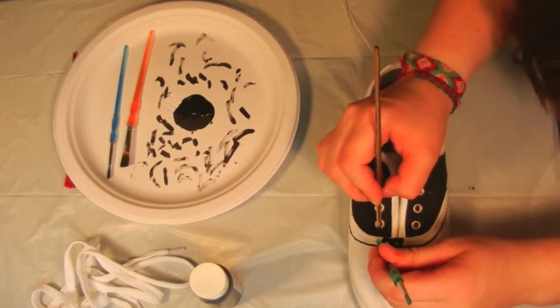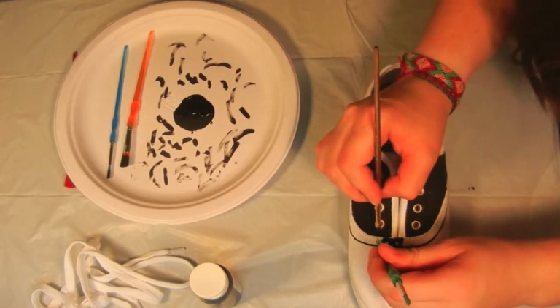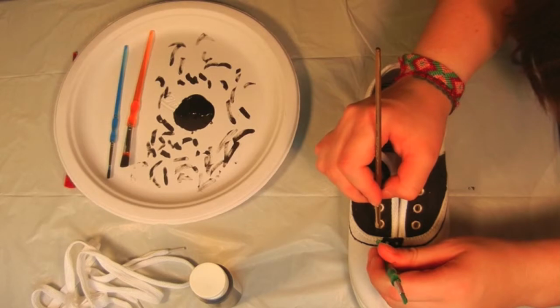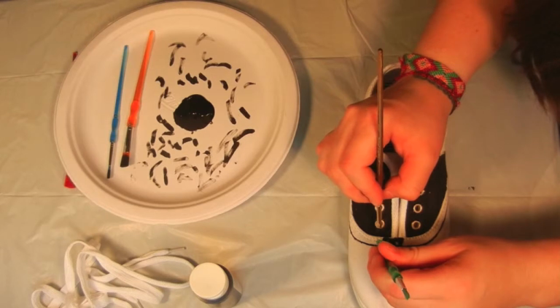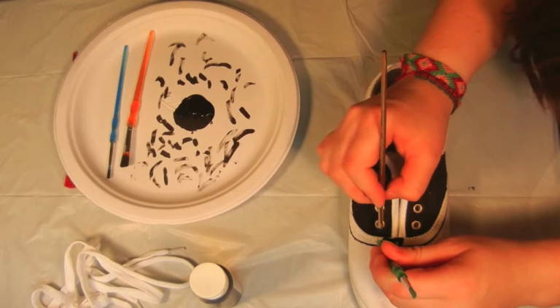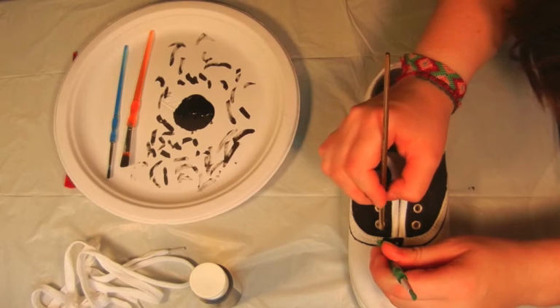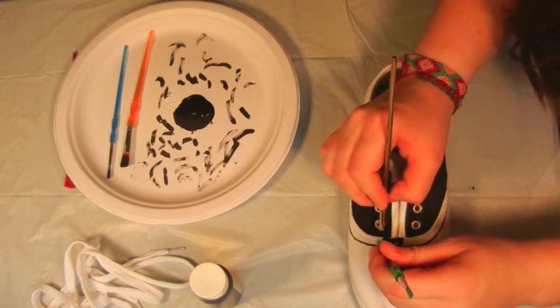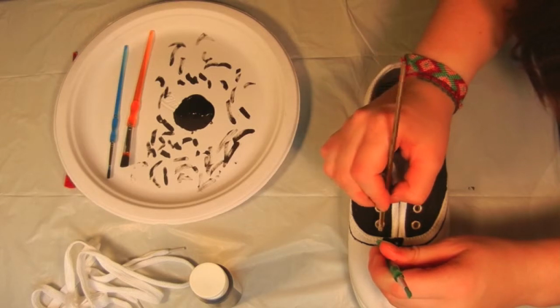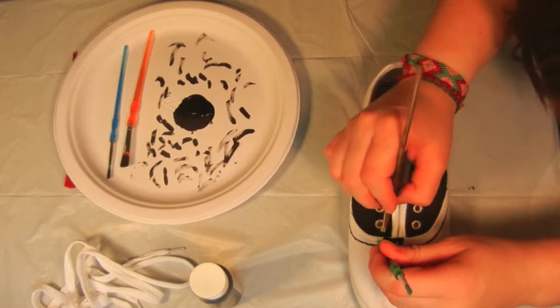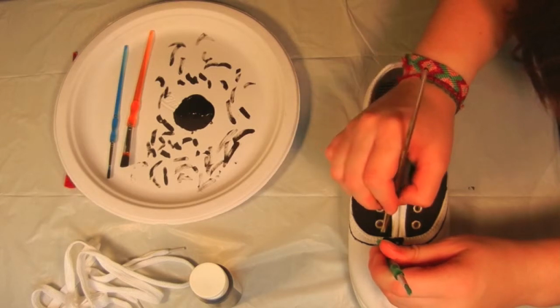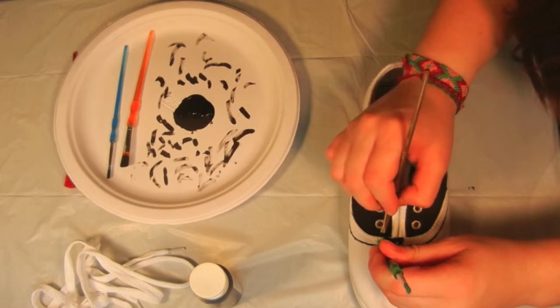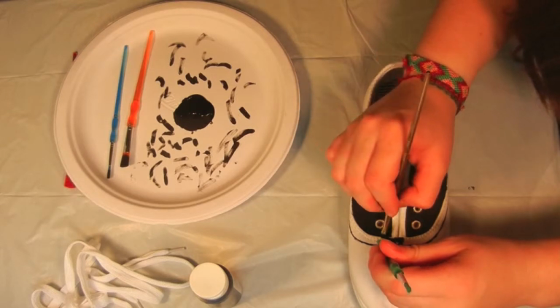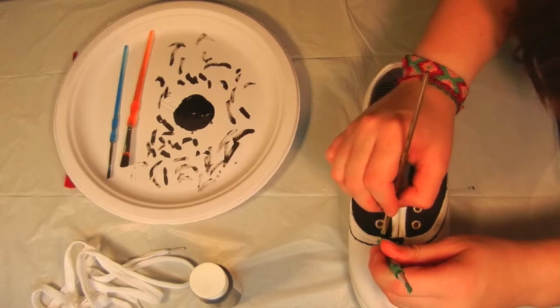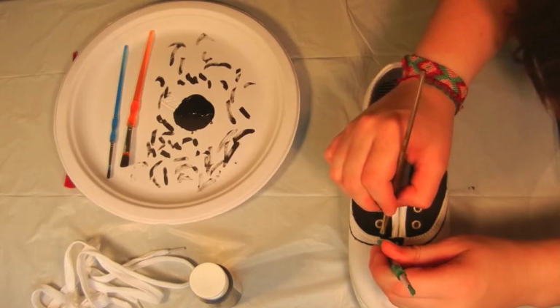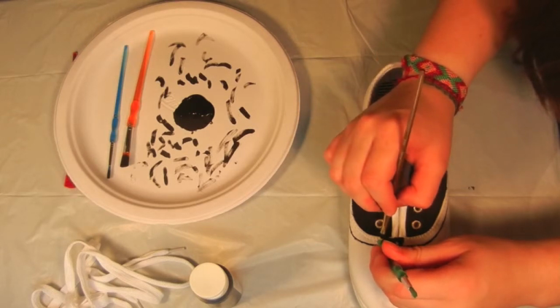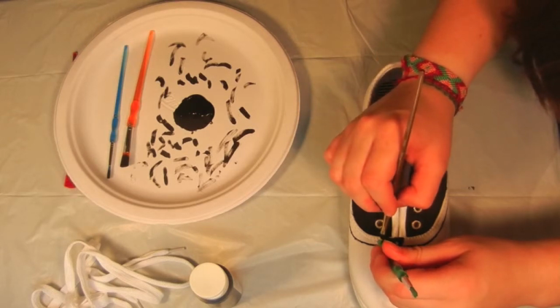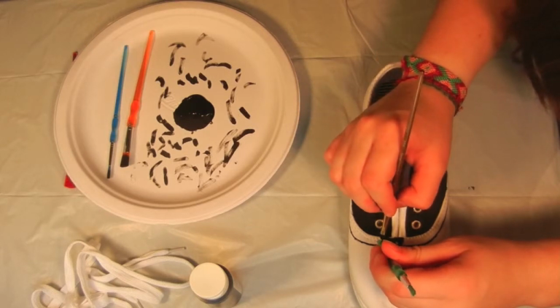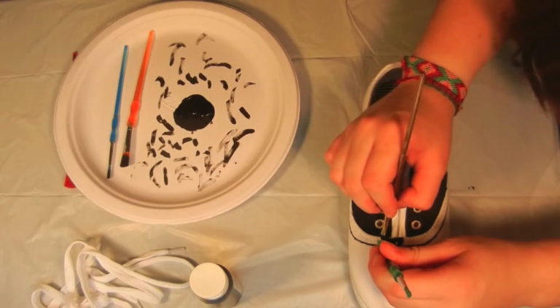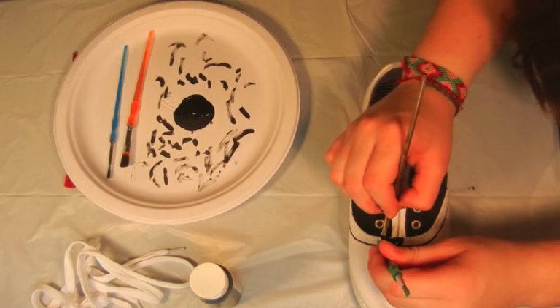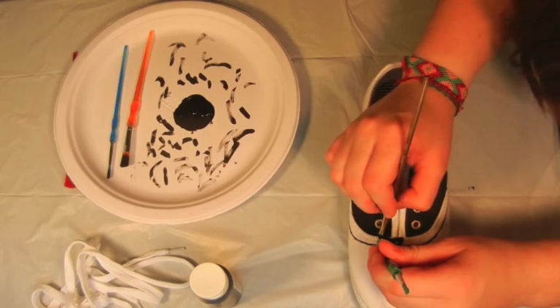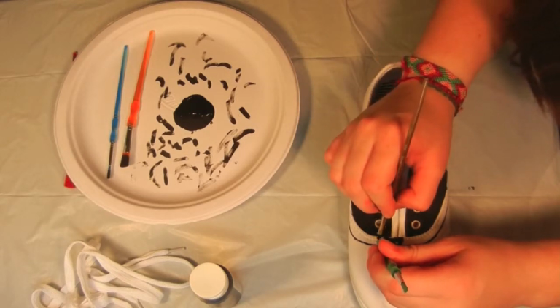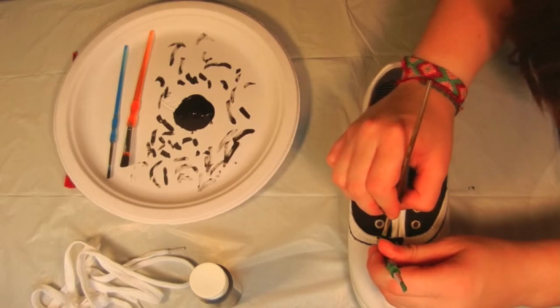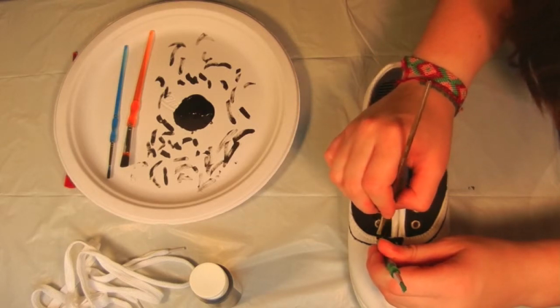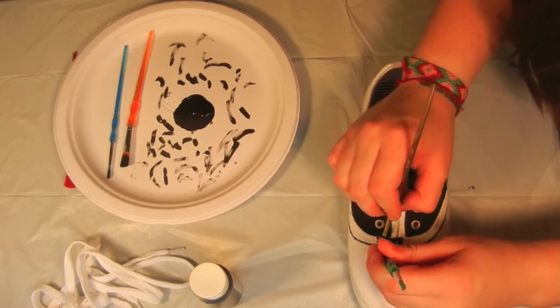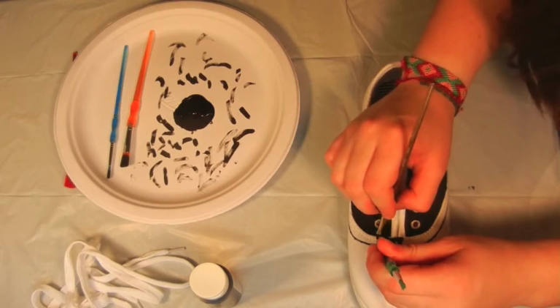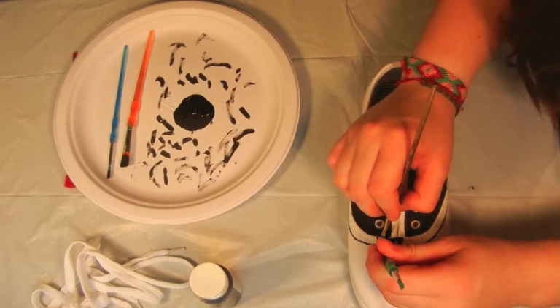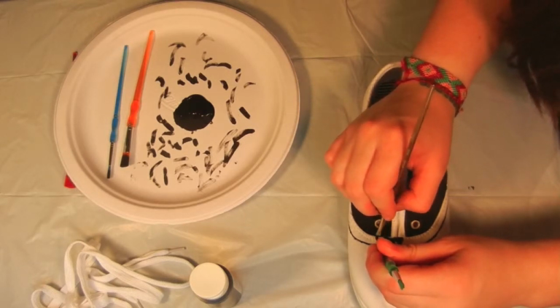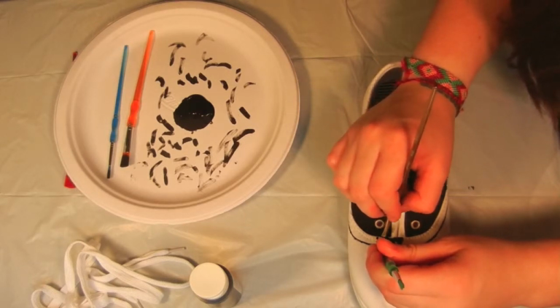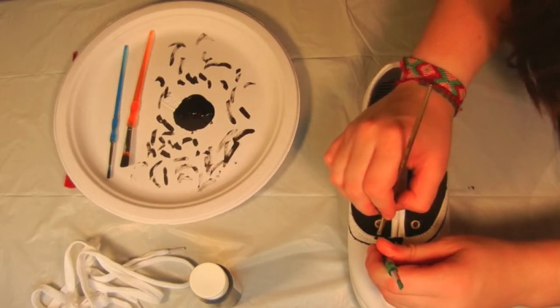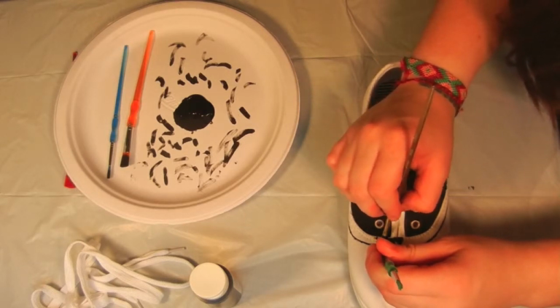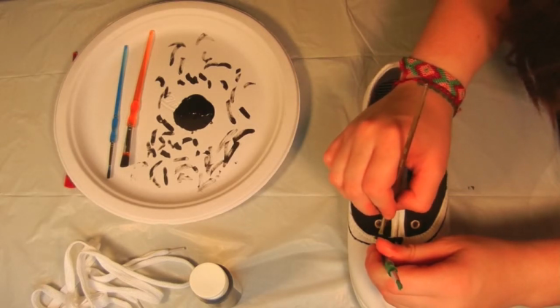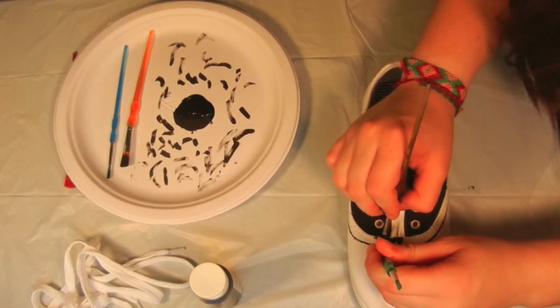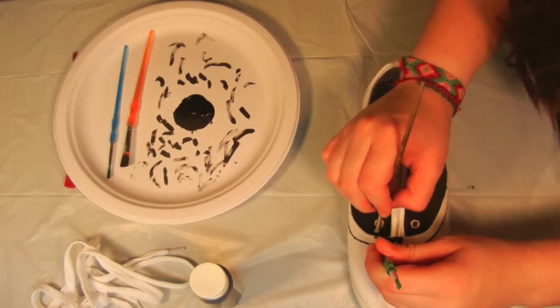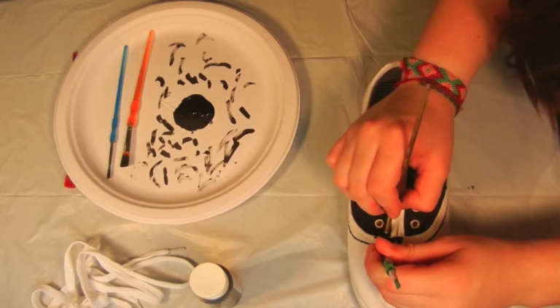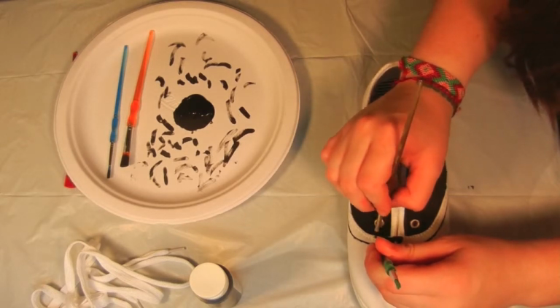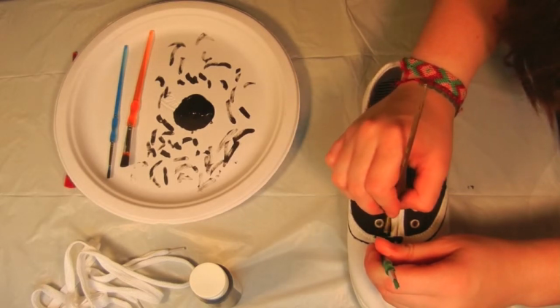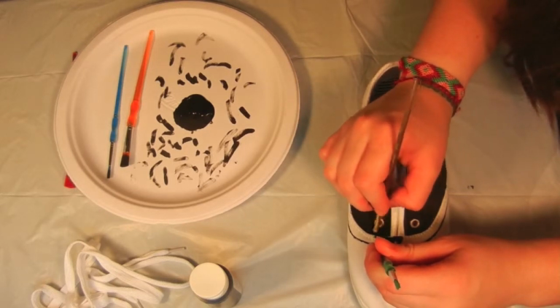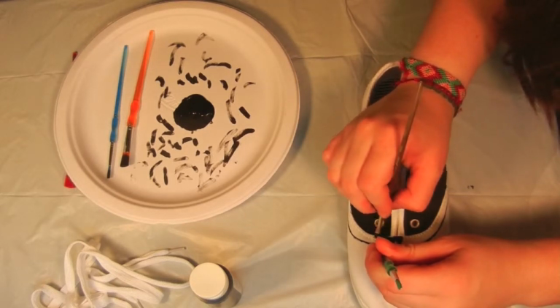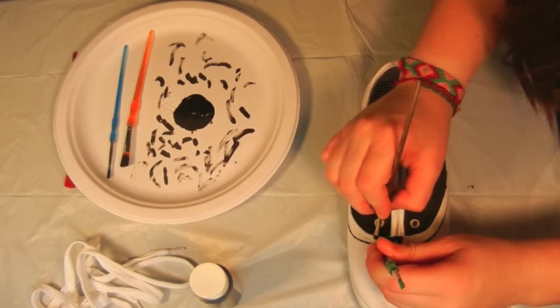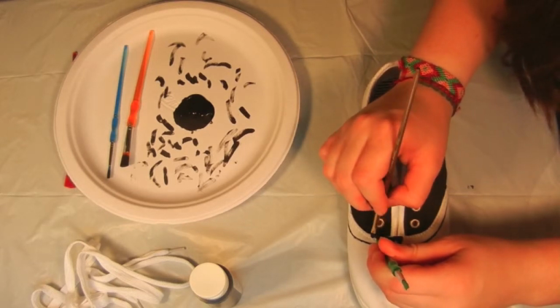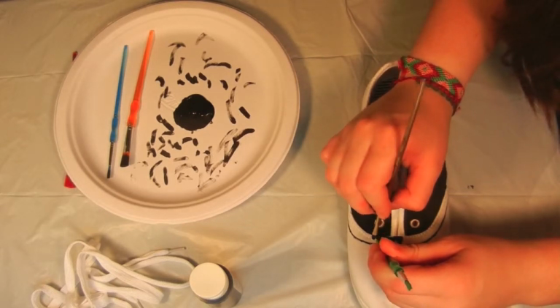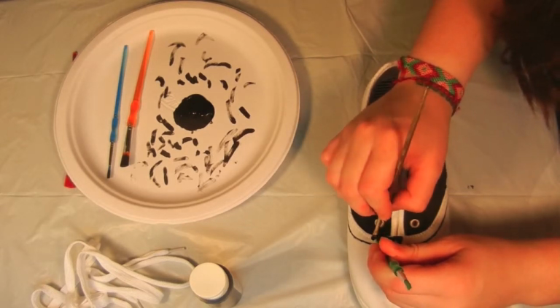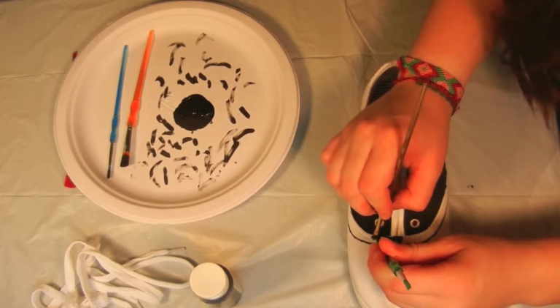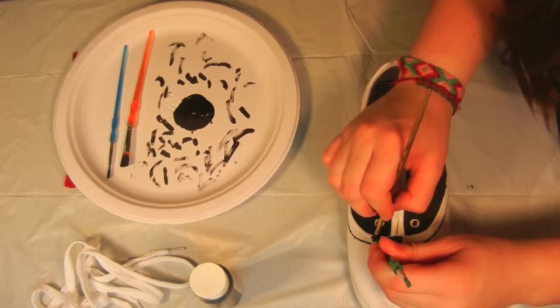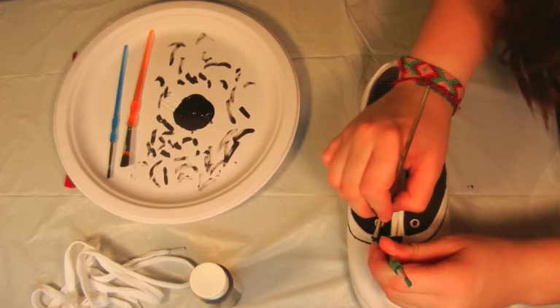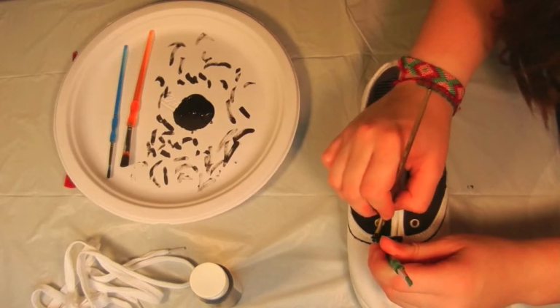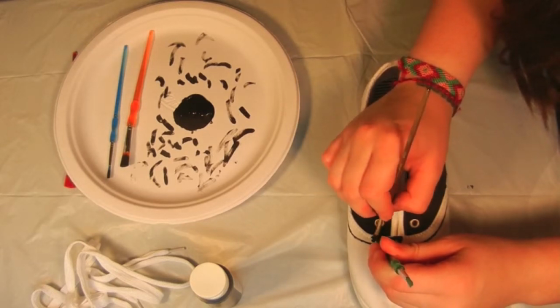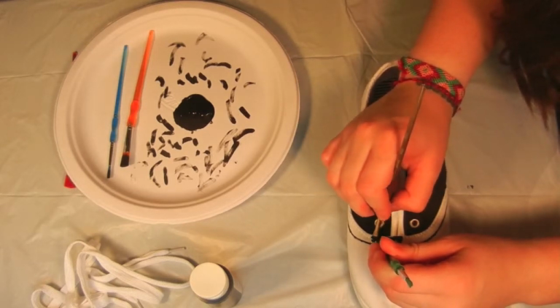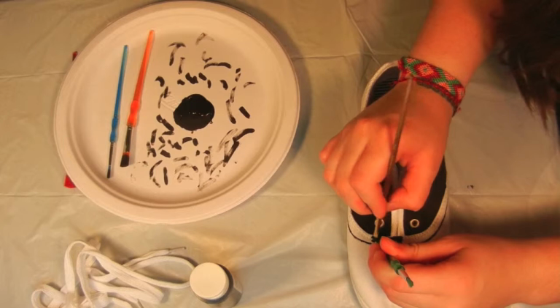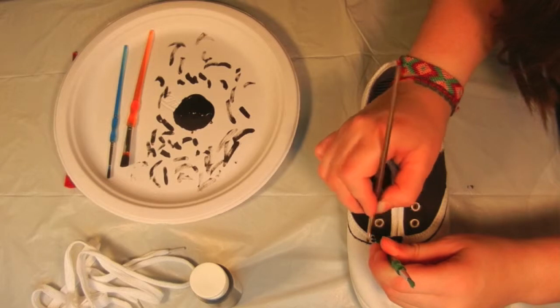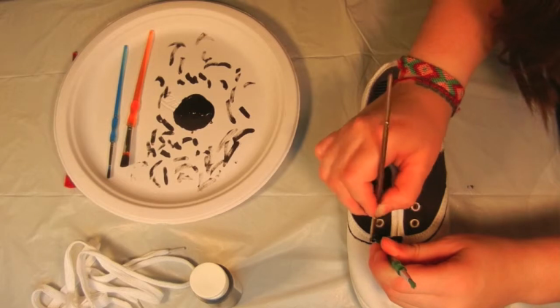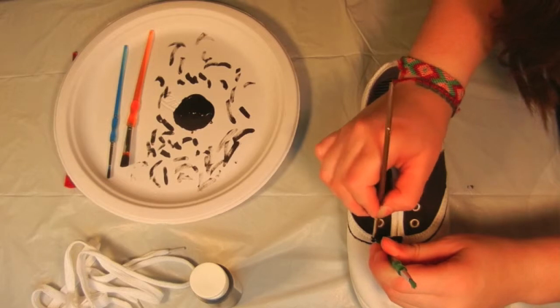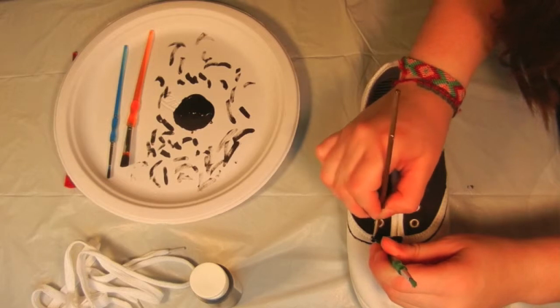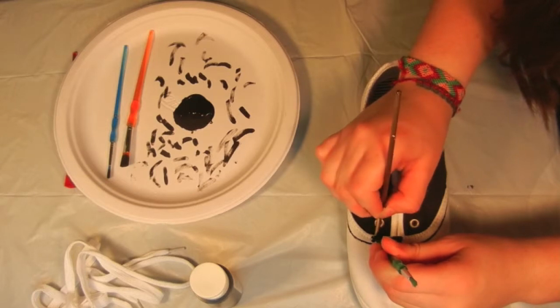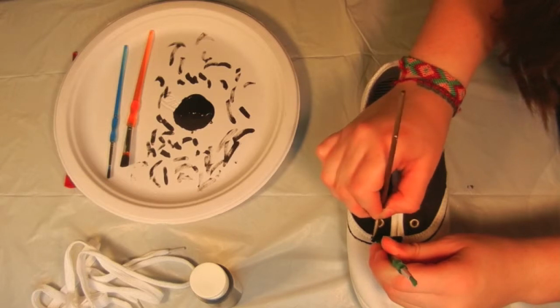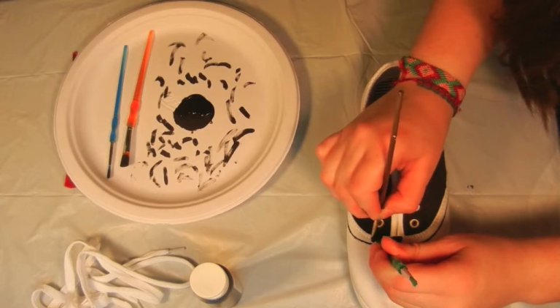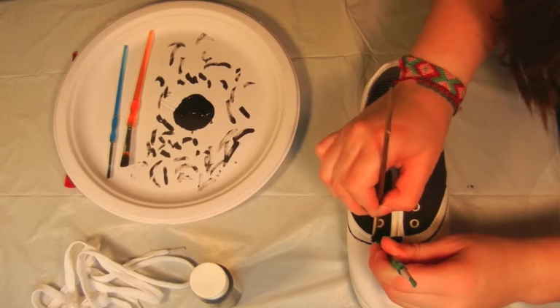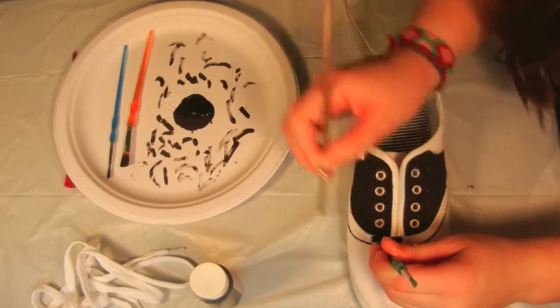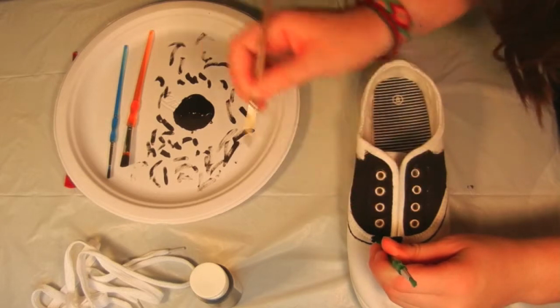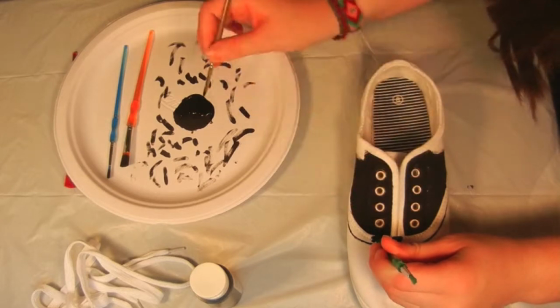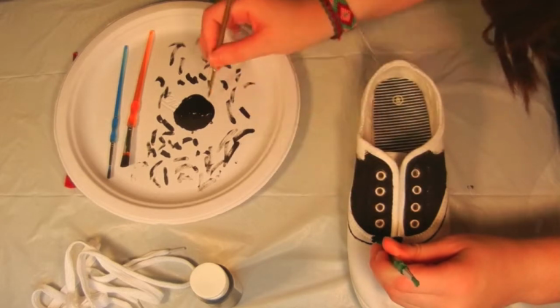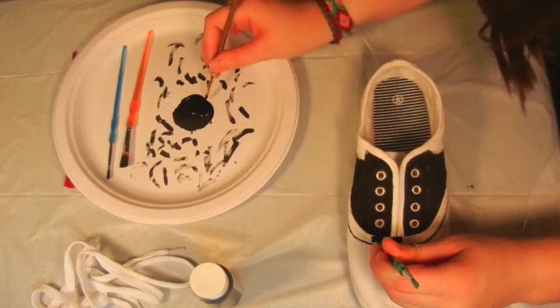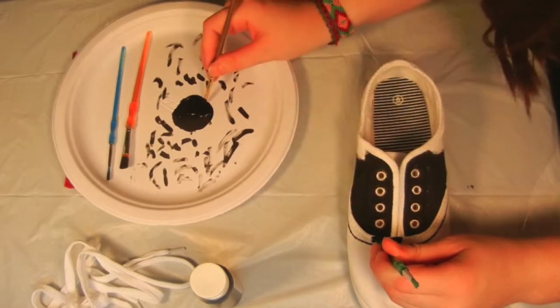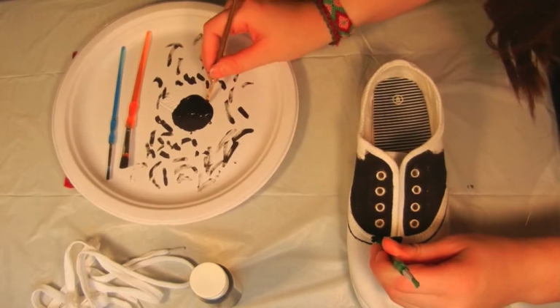Now, time for the dots. I use the back of a paintbrush as a template. Just make sure to wipe off your template after each circle you create.